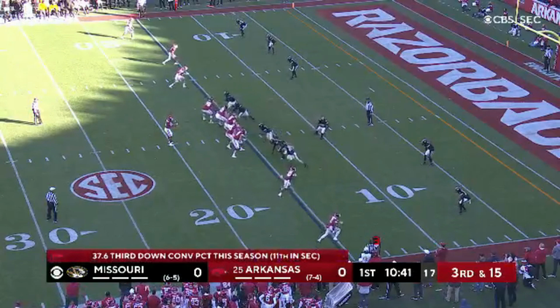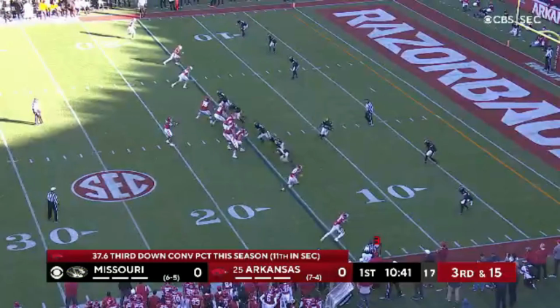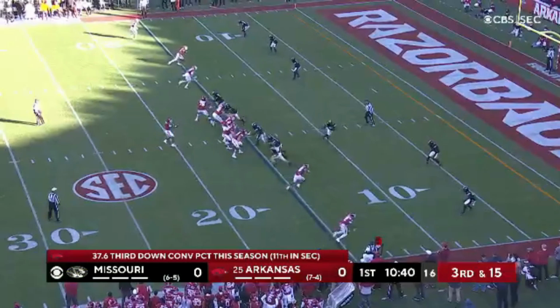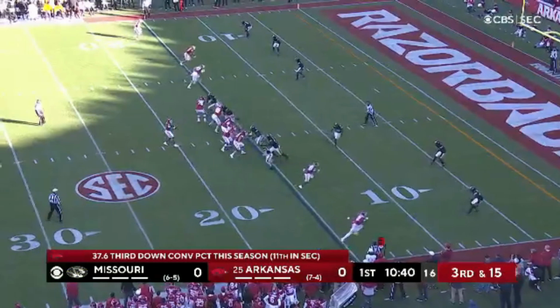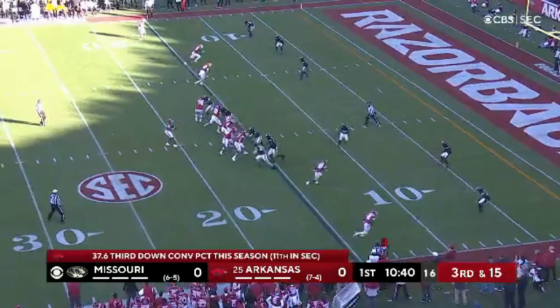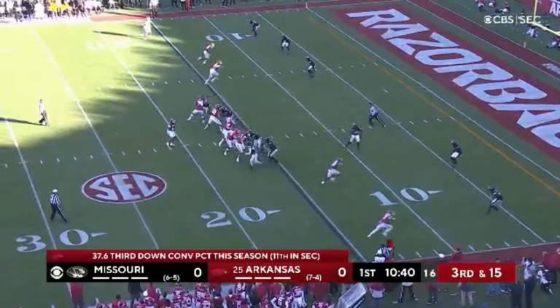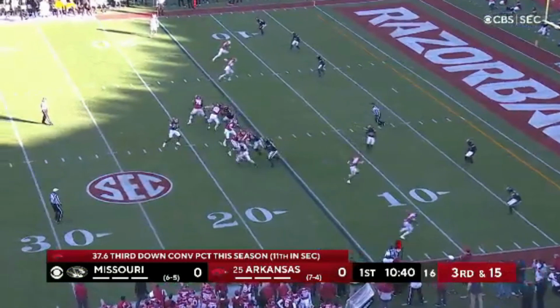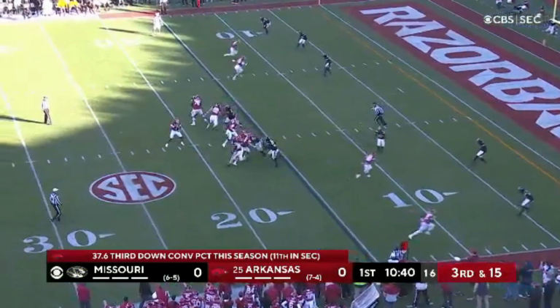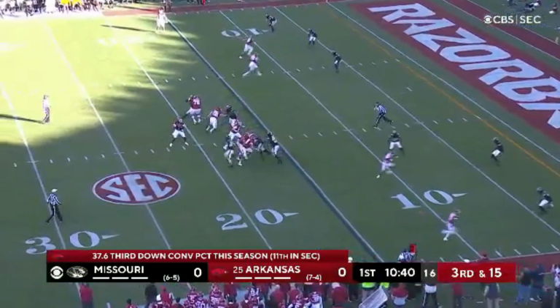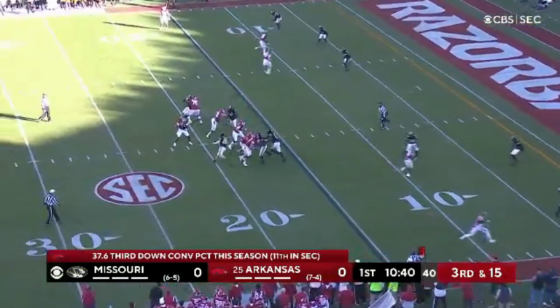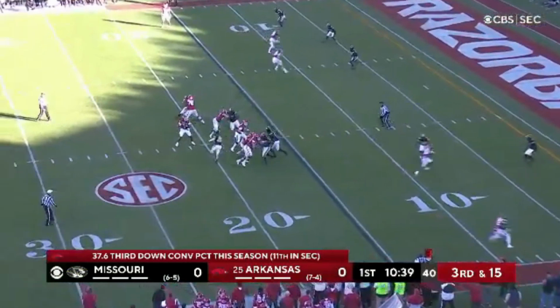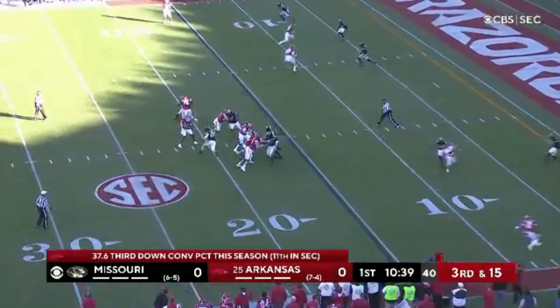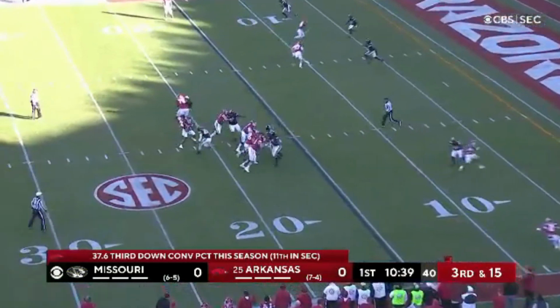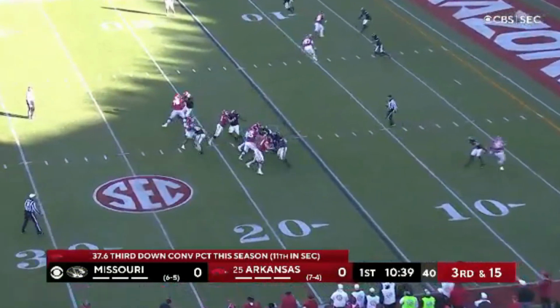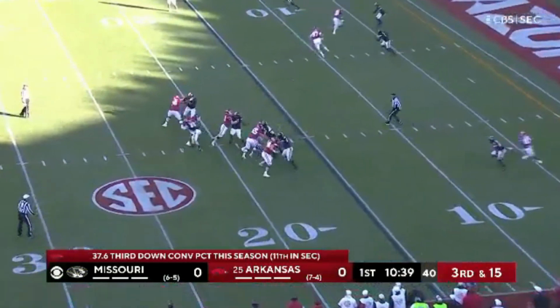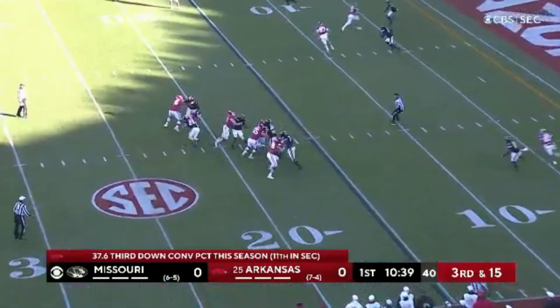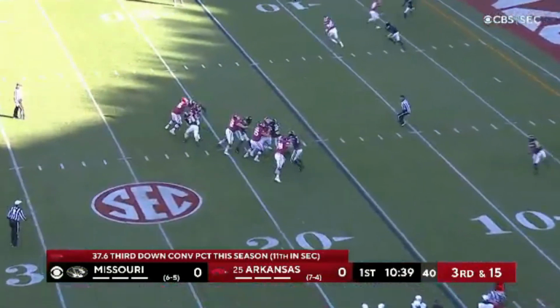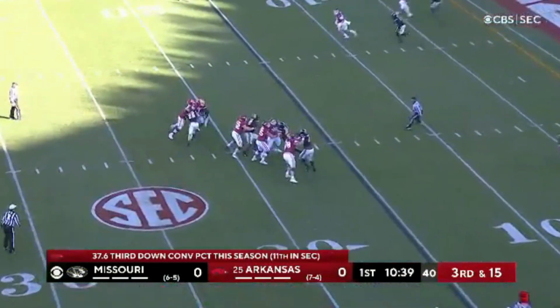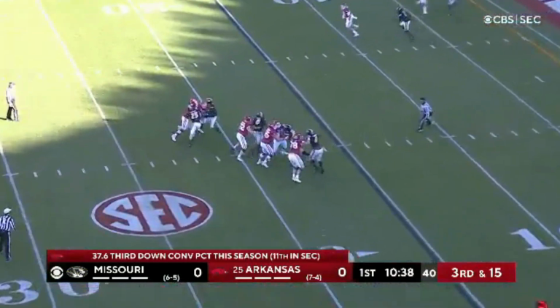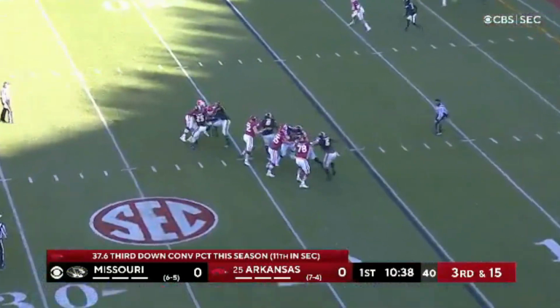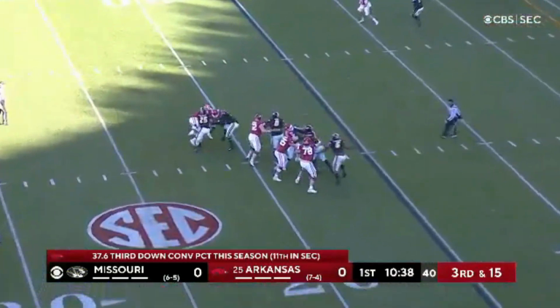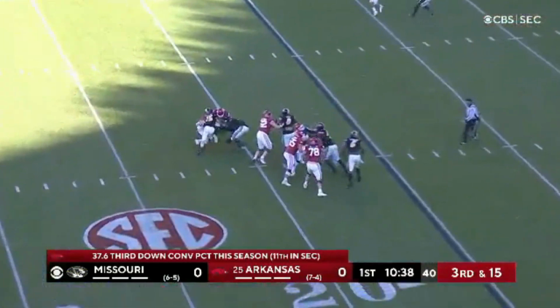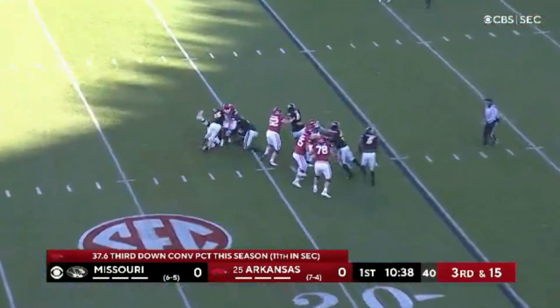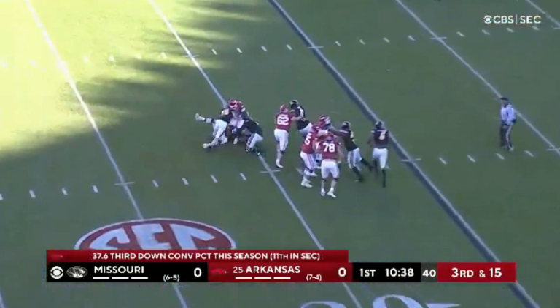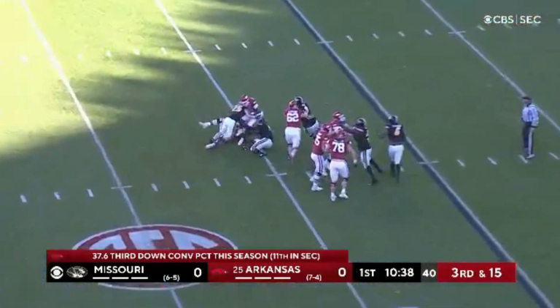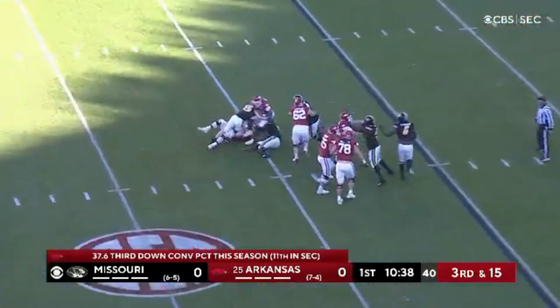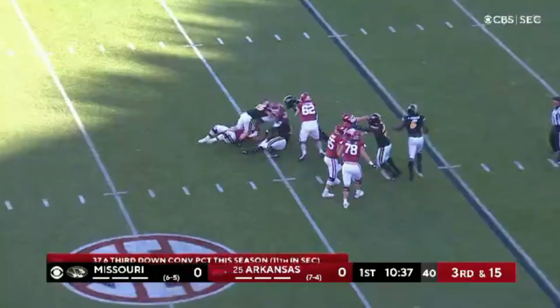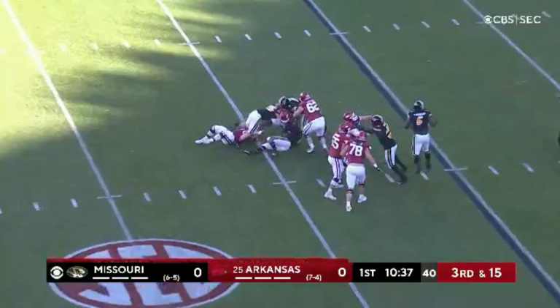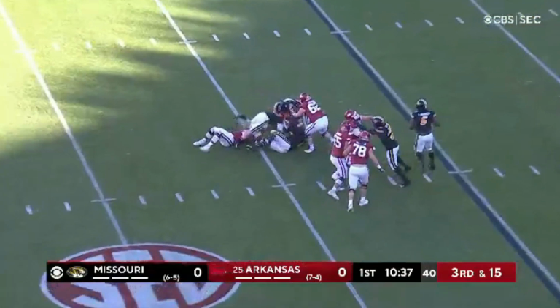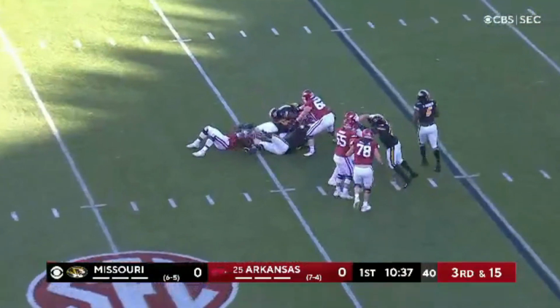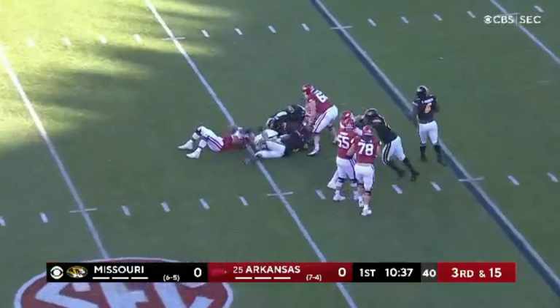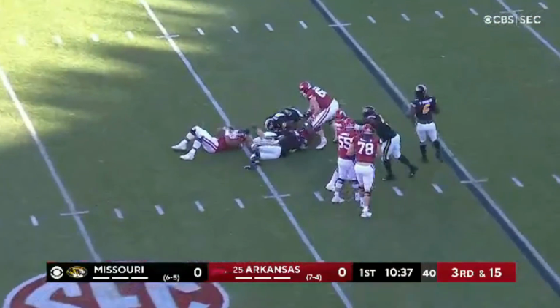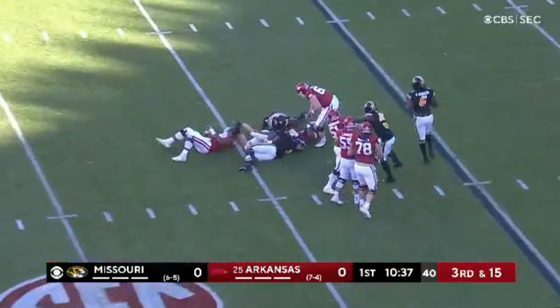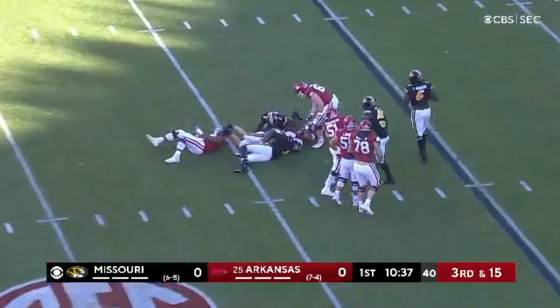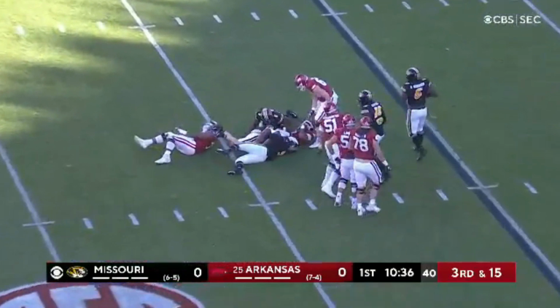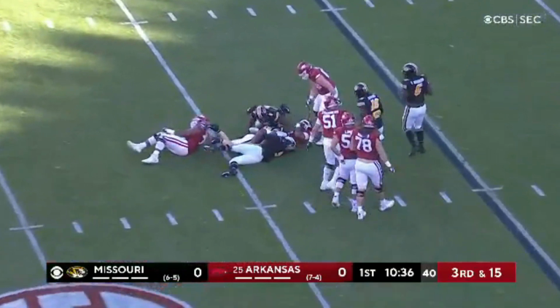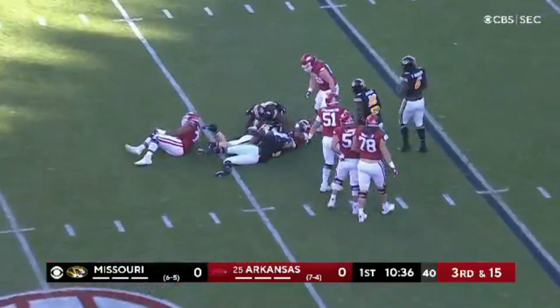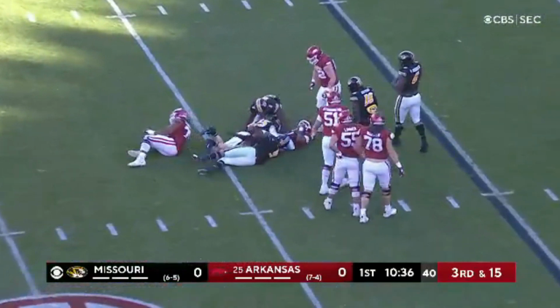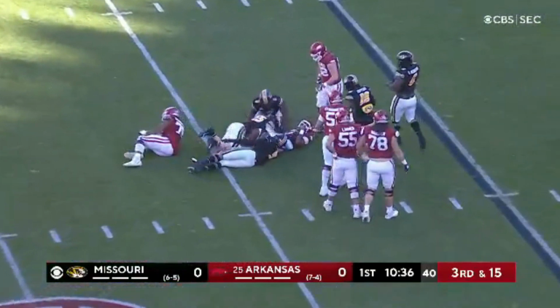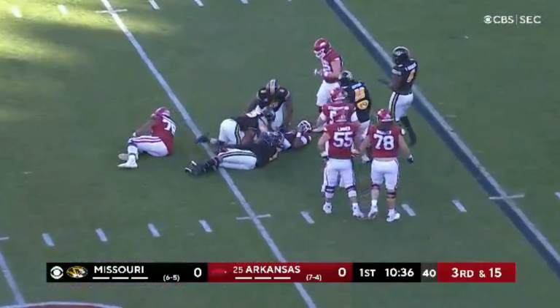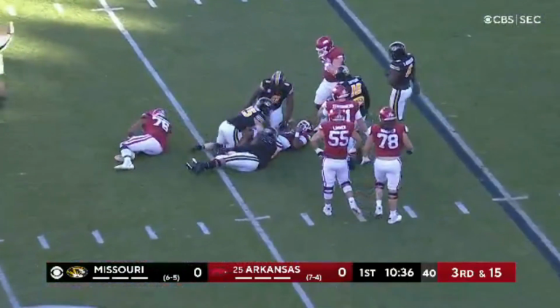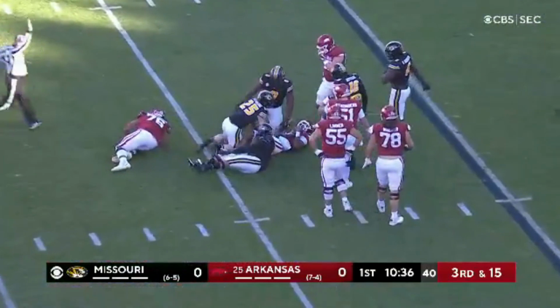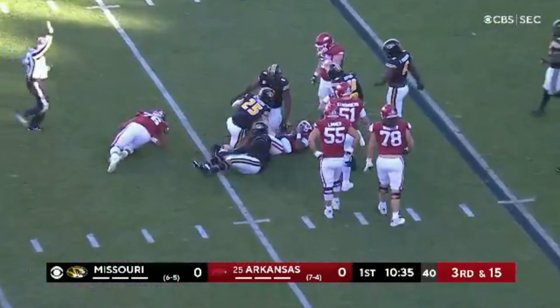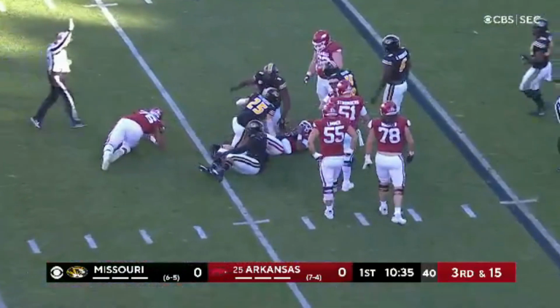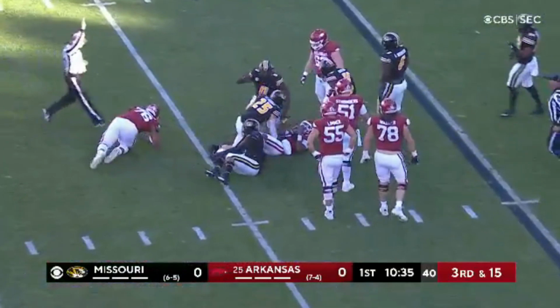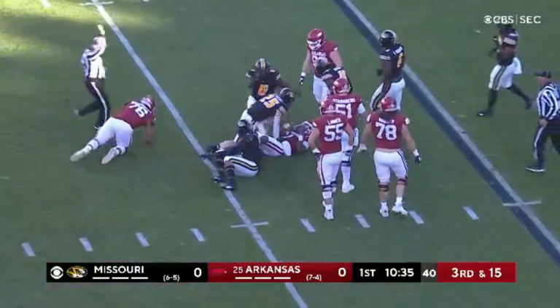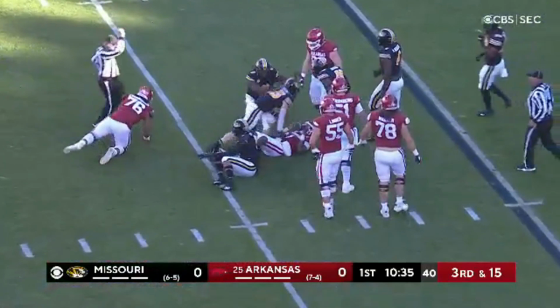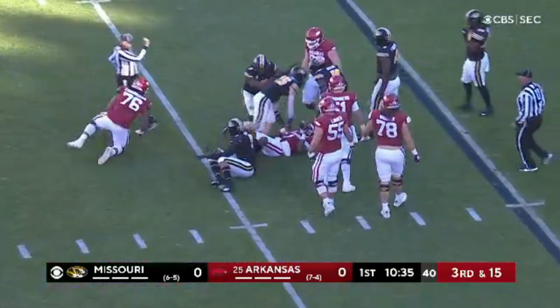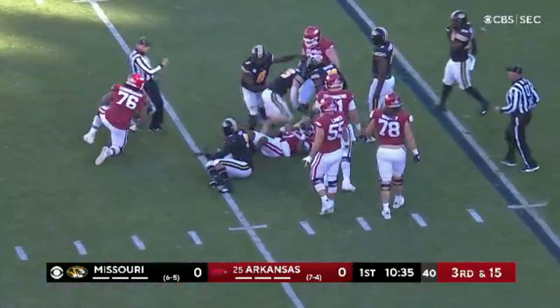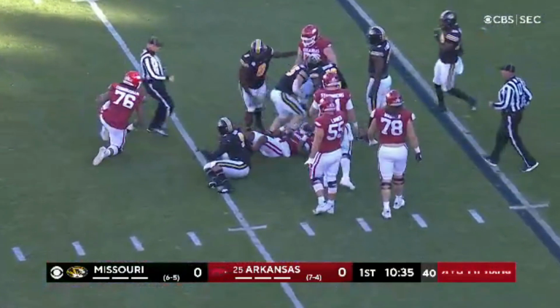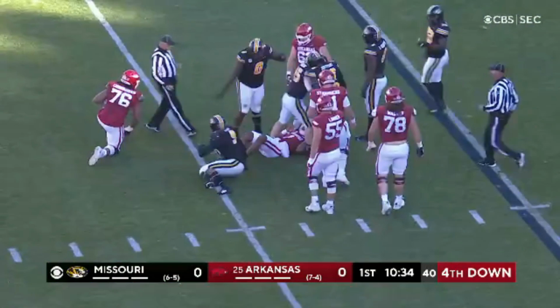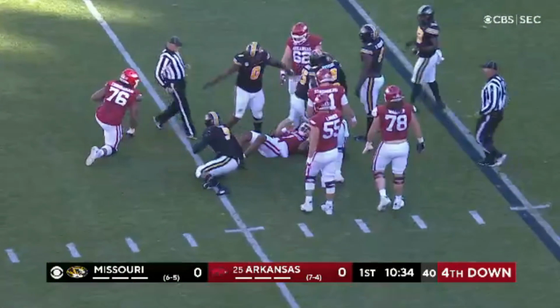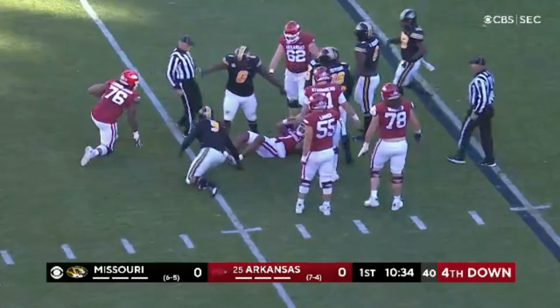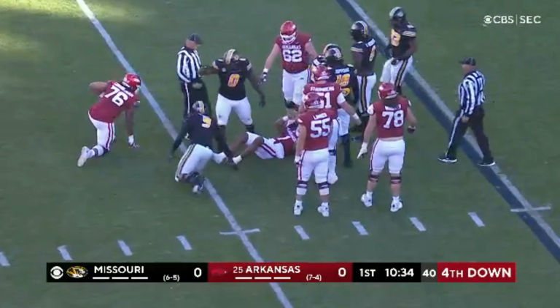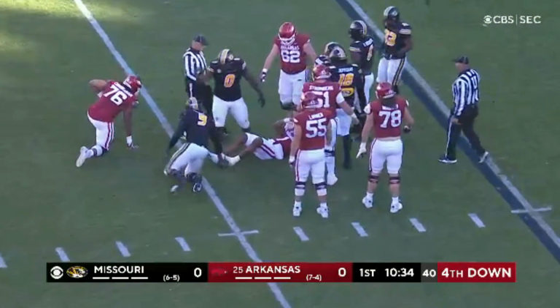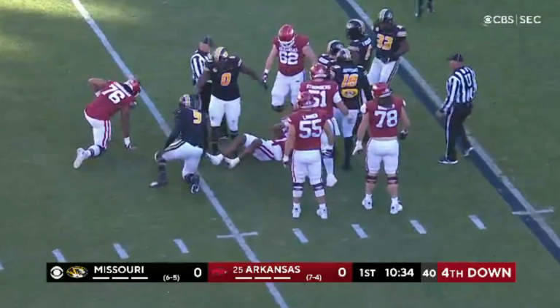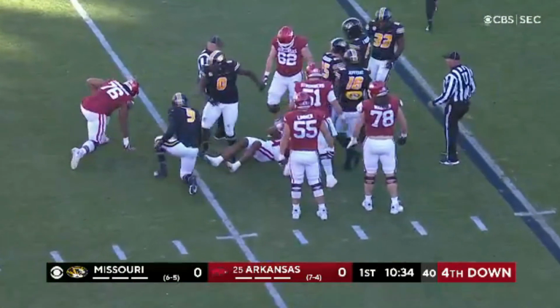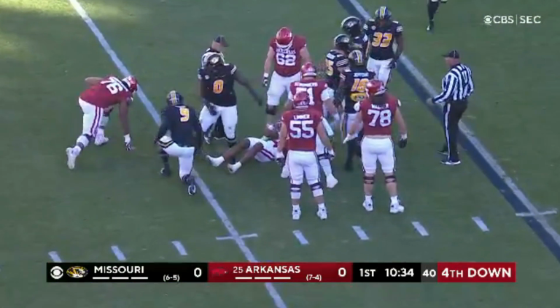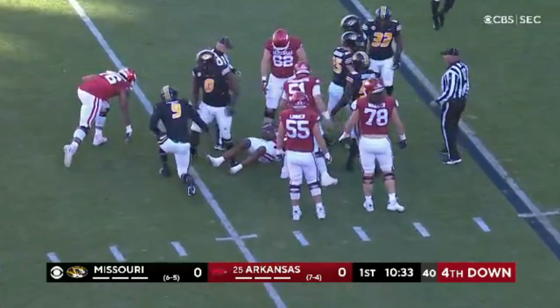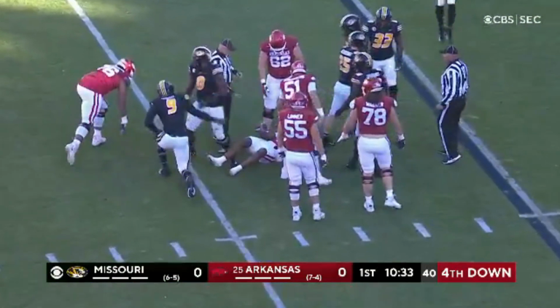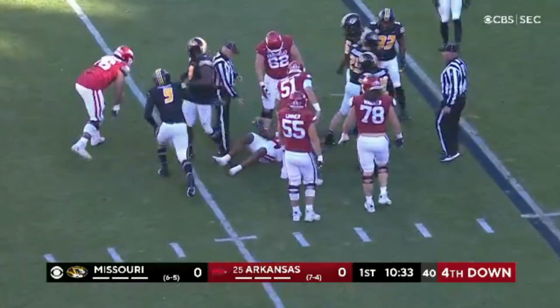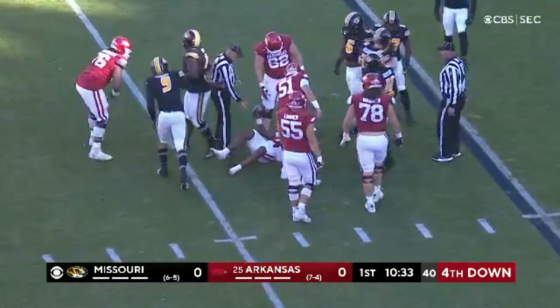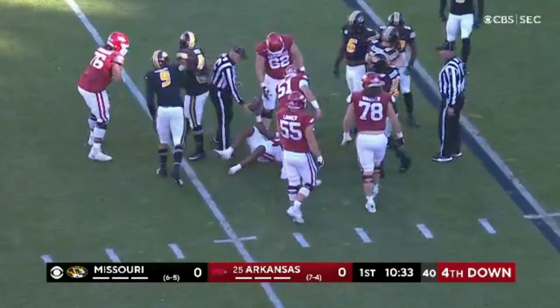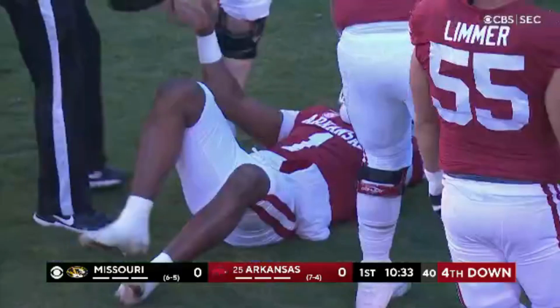Third down at 15 now for Jefferson, and the pressure gets there. Blaze Aldridge lays the boom and sacks the big man.